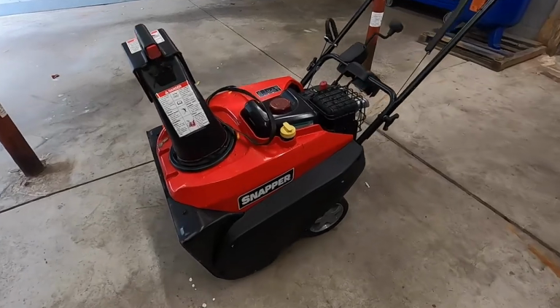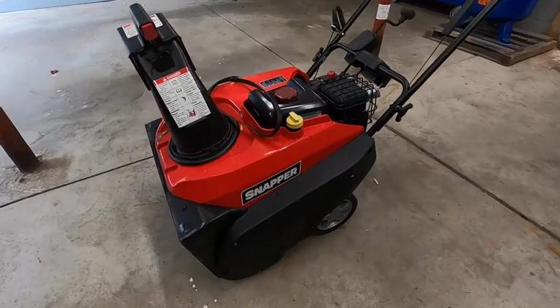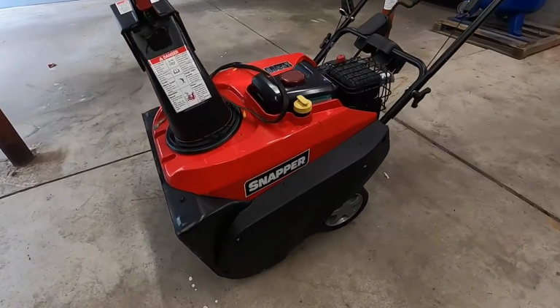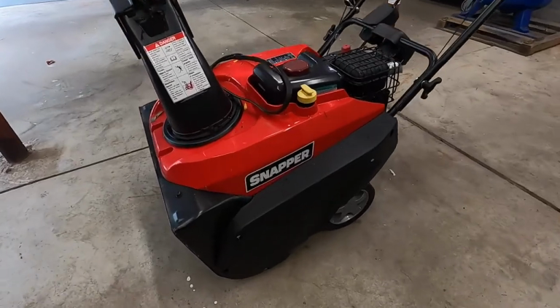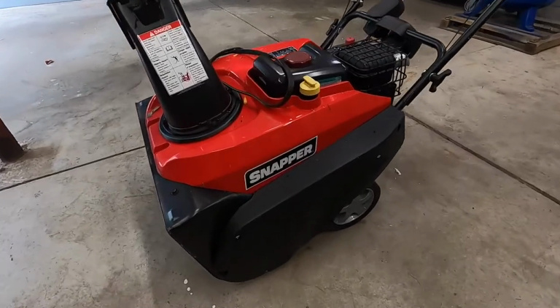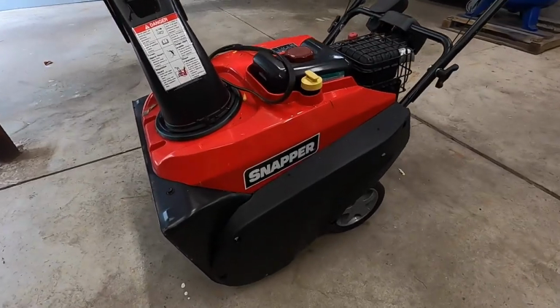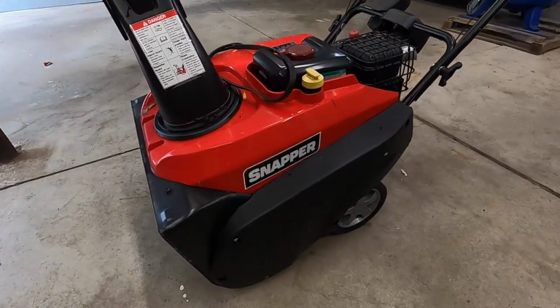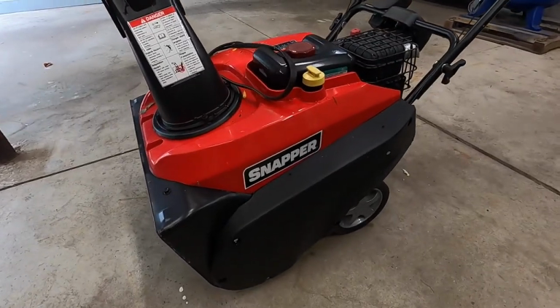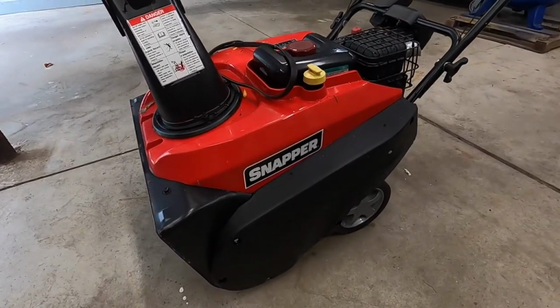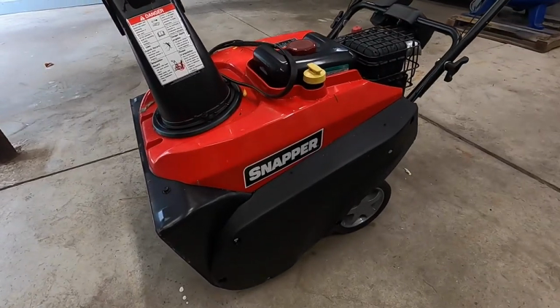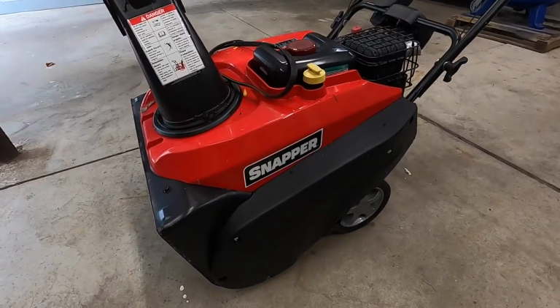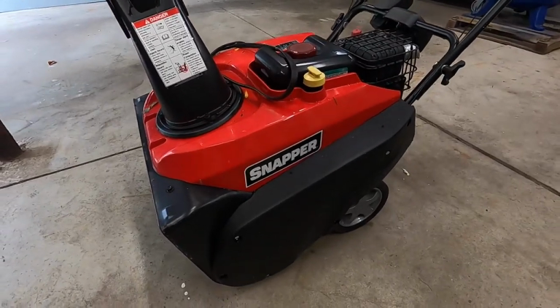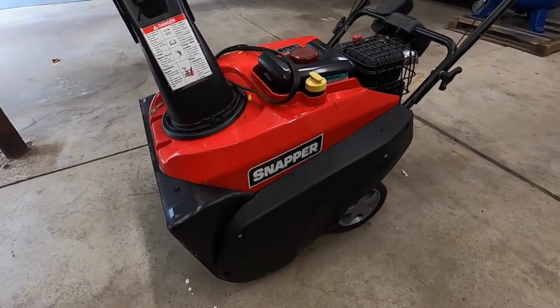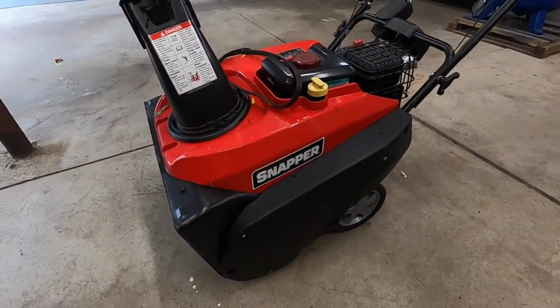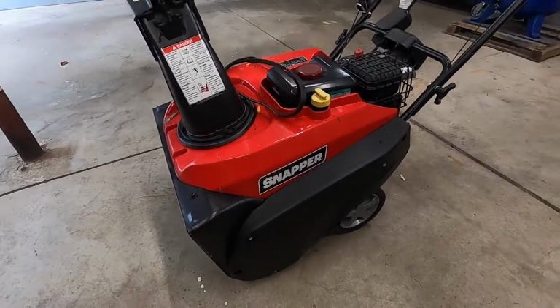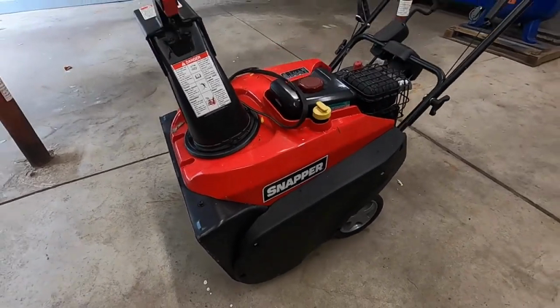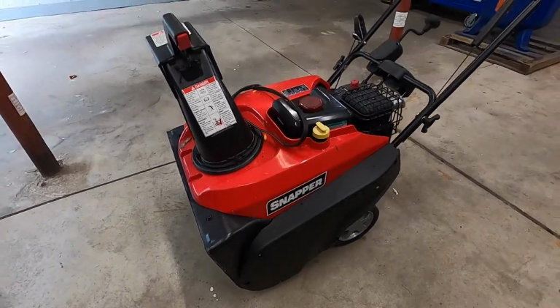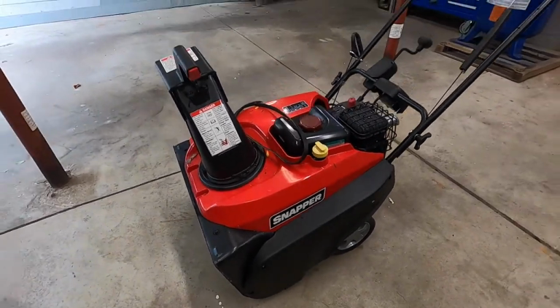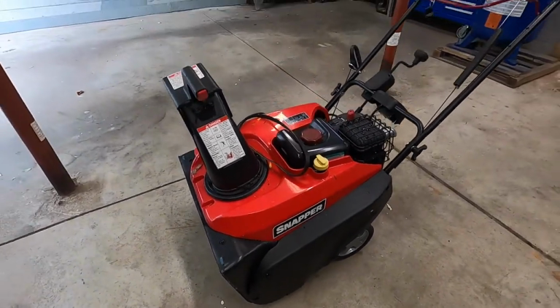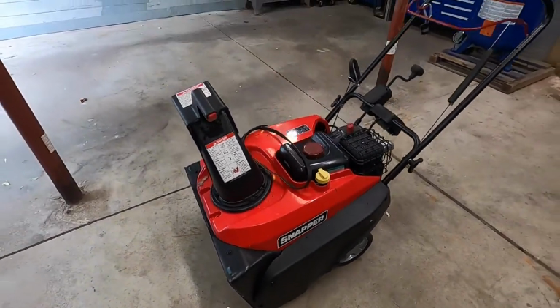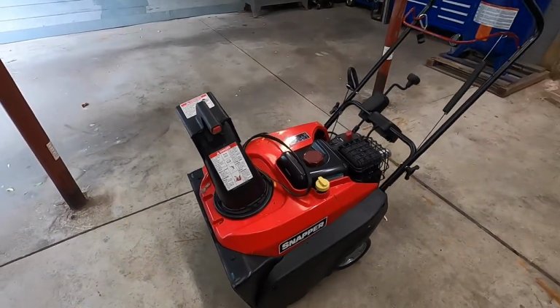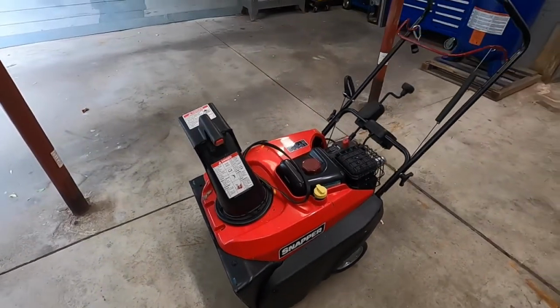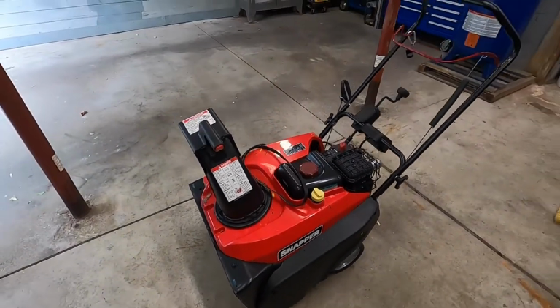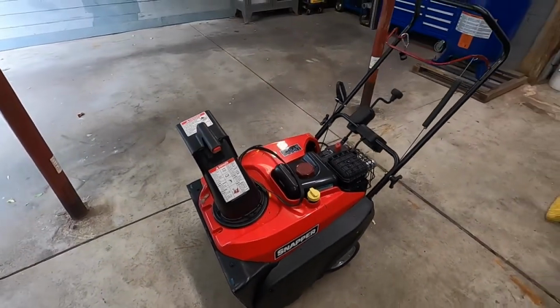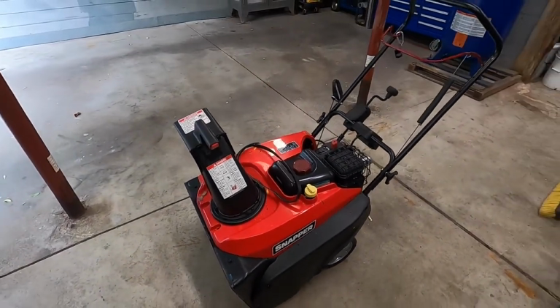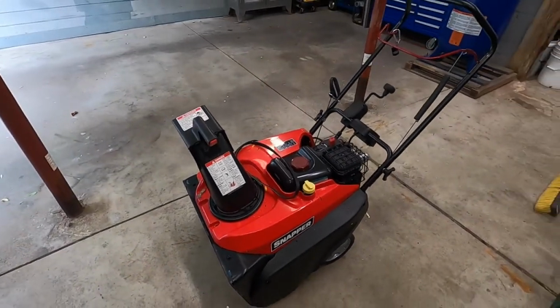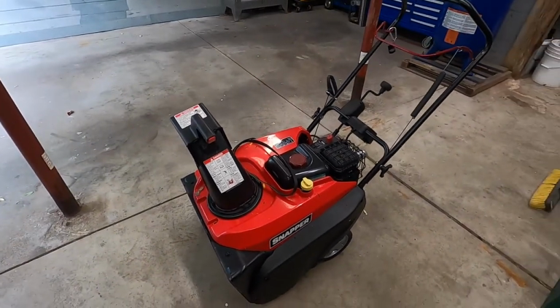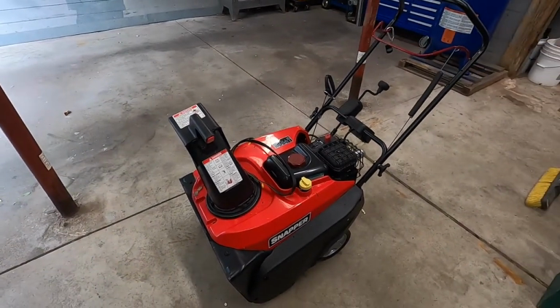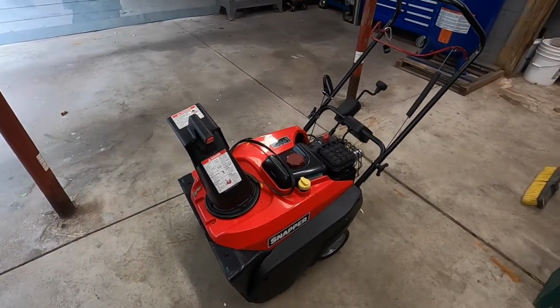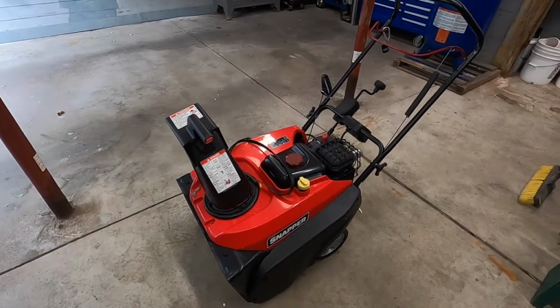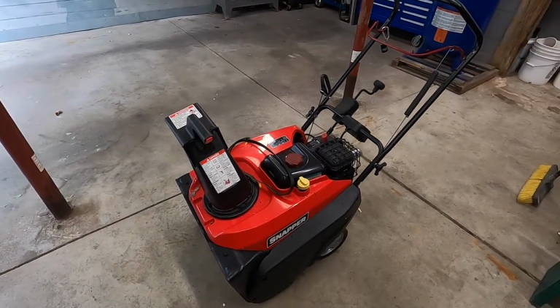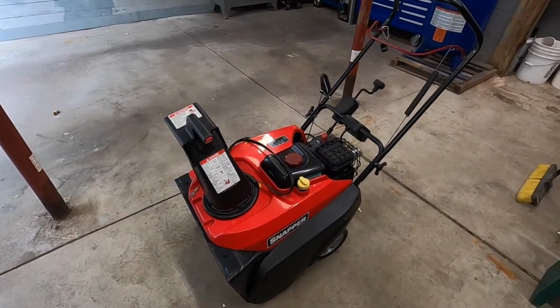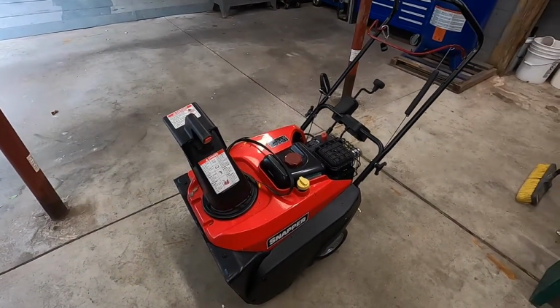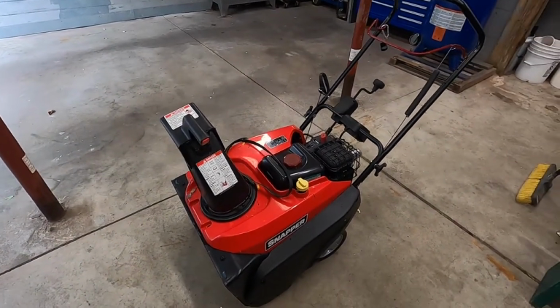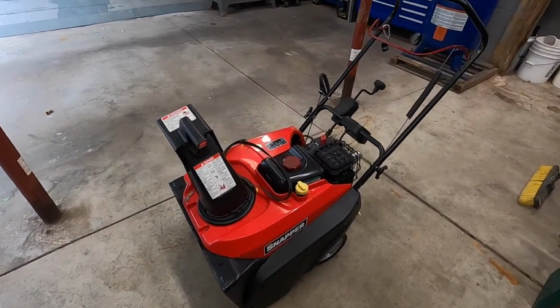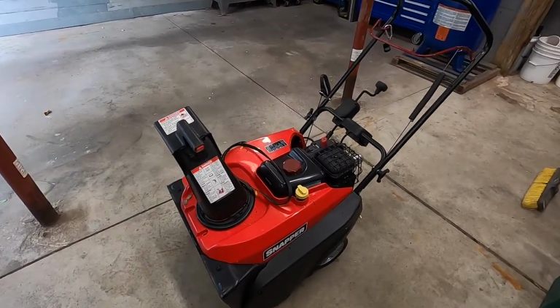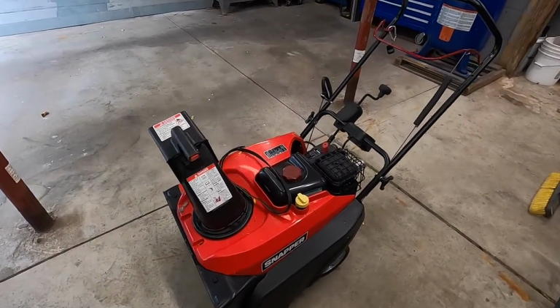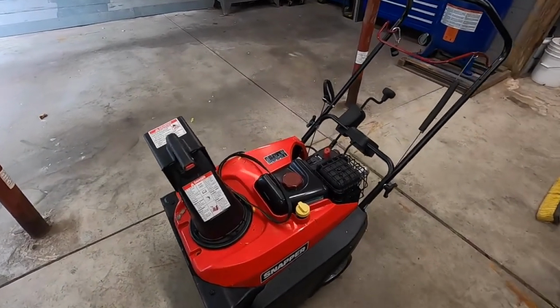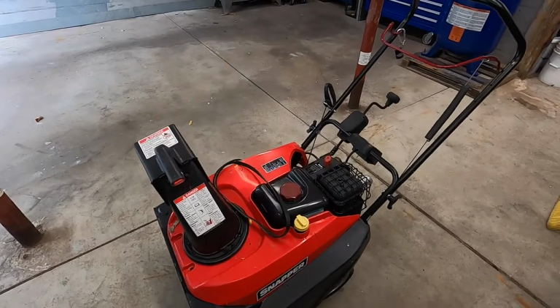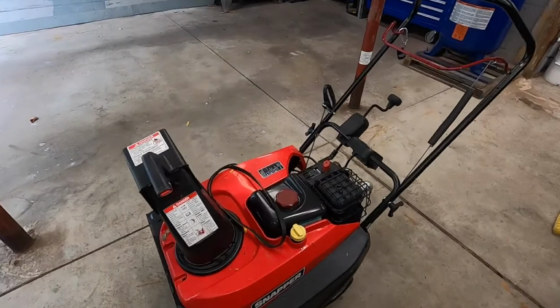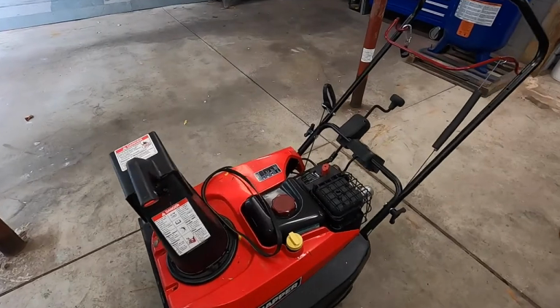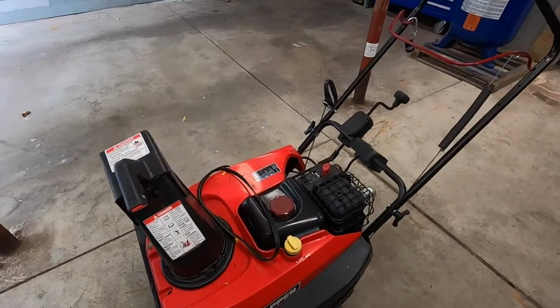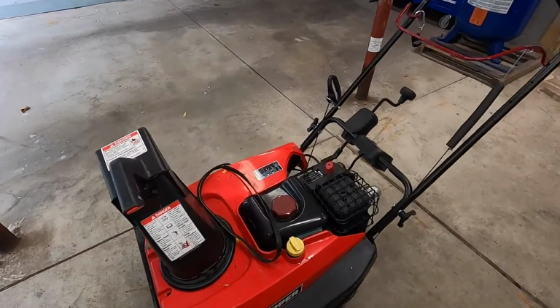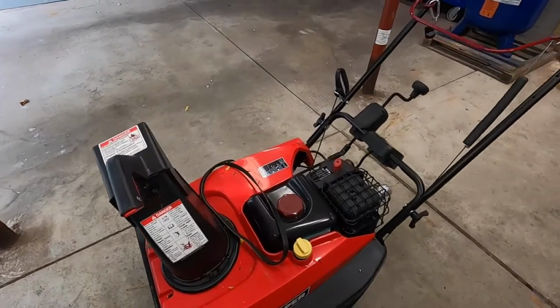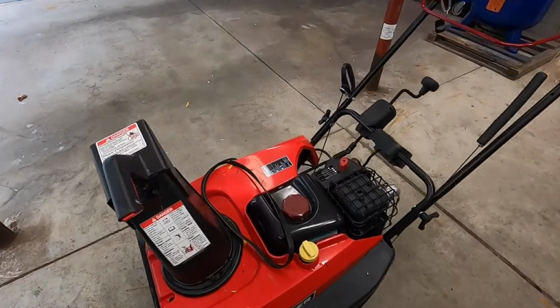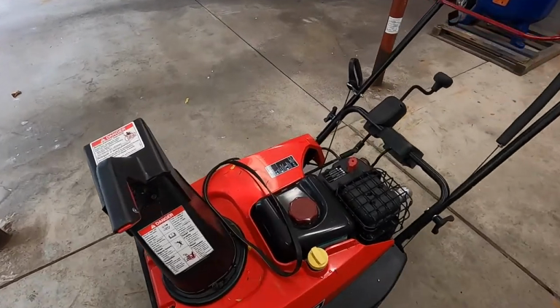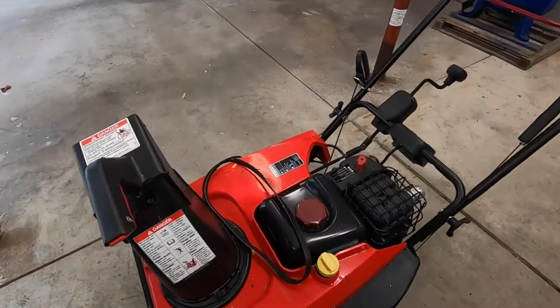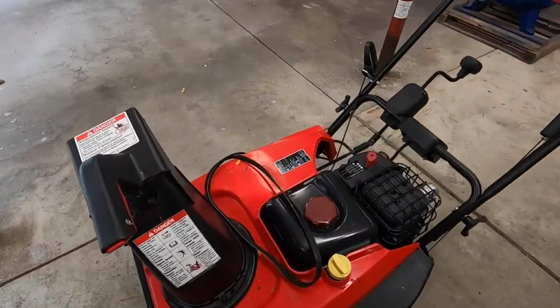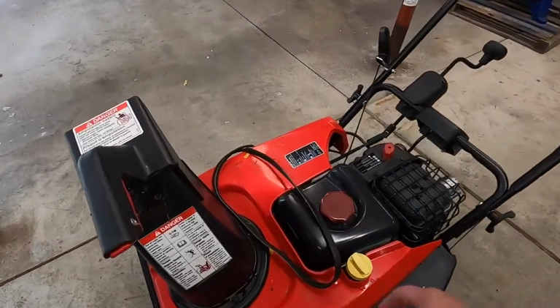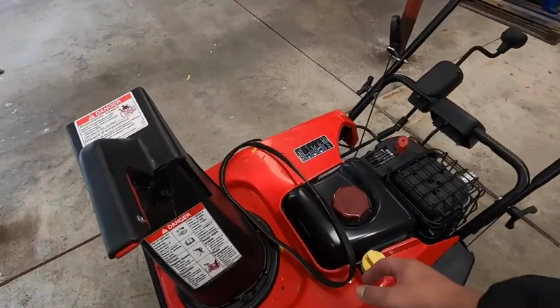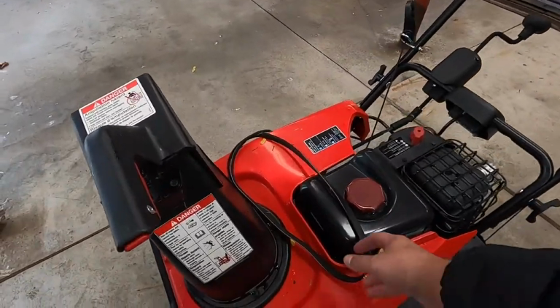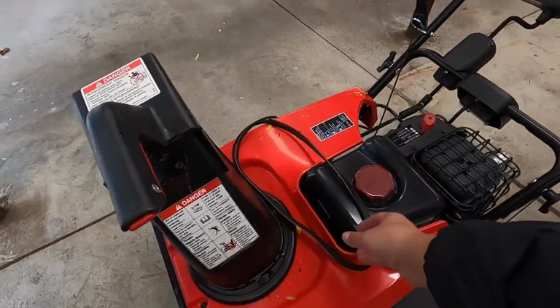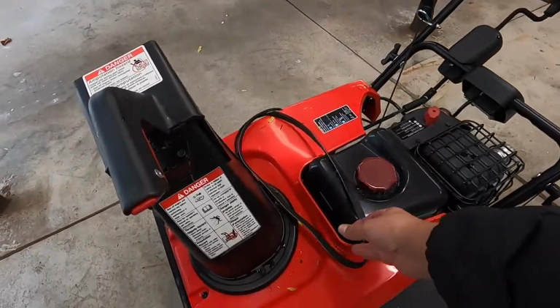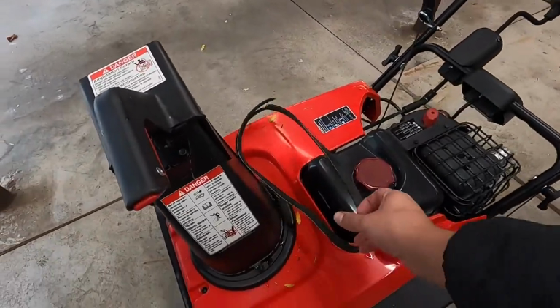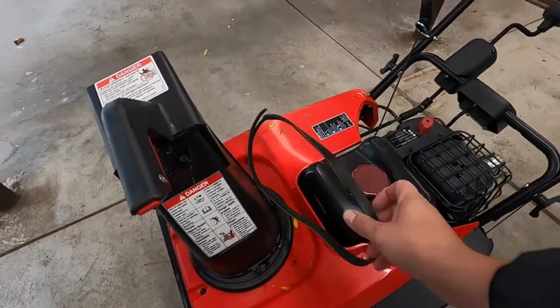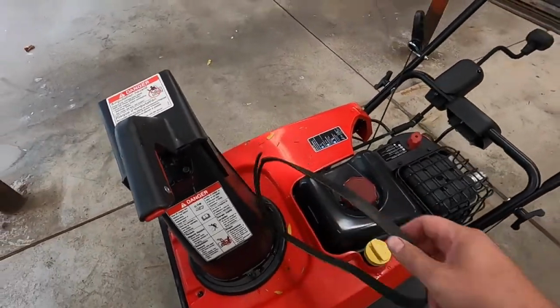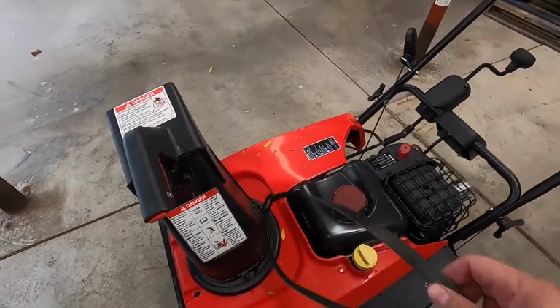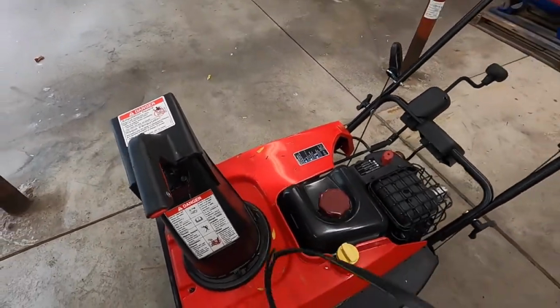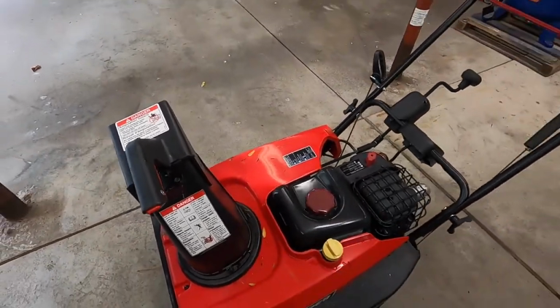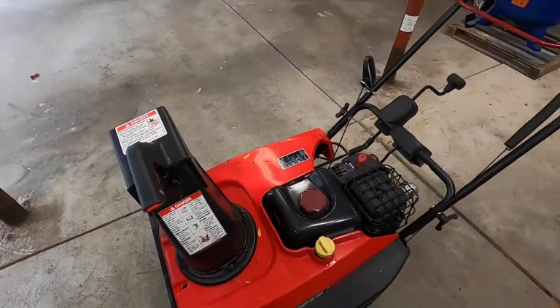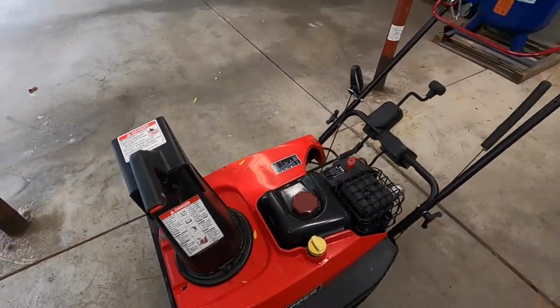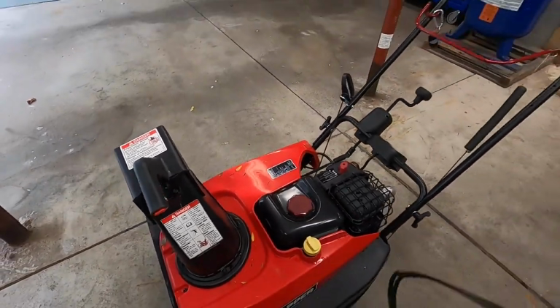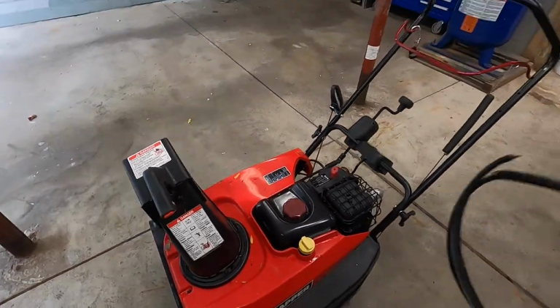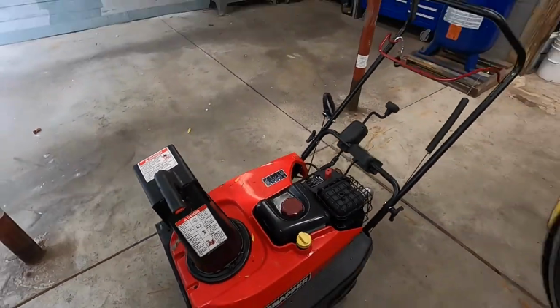Alright, Snapper snowblower. I think it's like a 1022EX or something like that. I'll get the model number here for you in a minute.